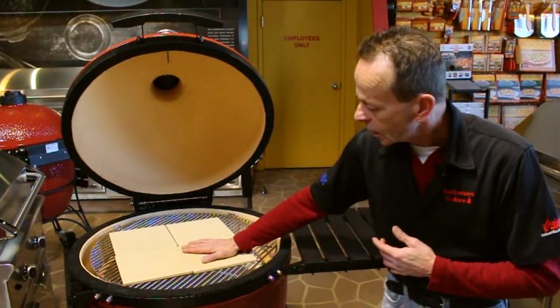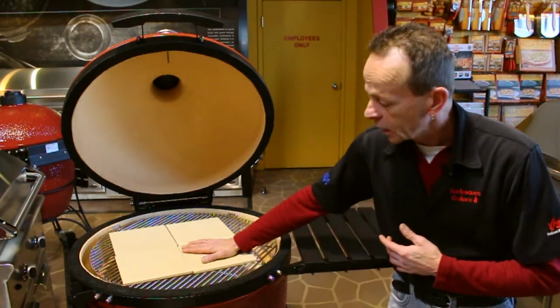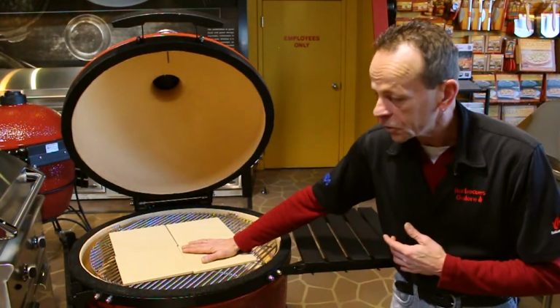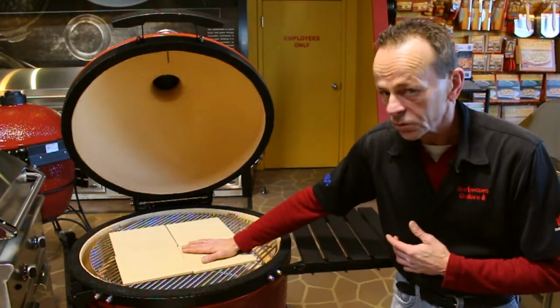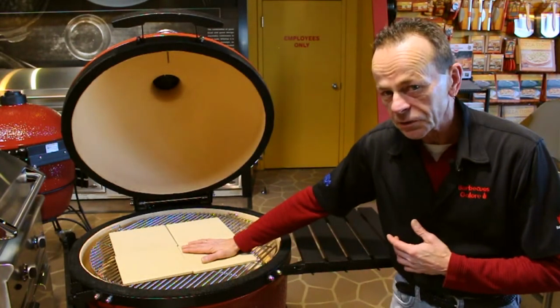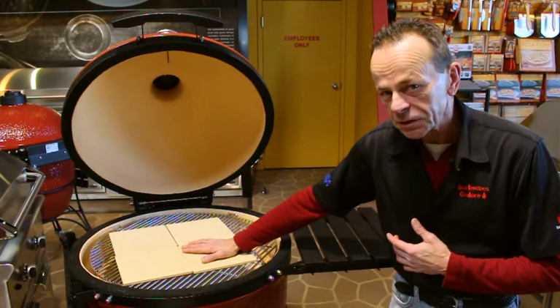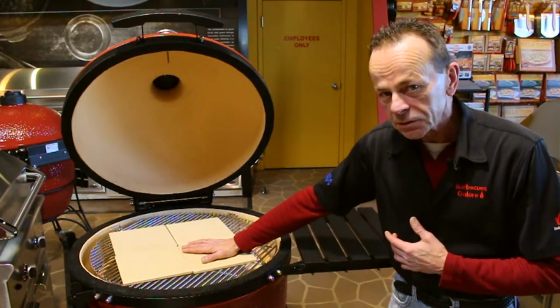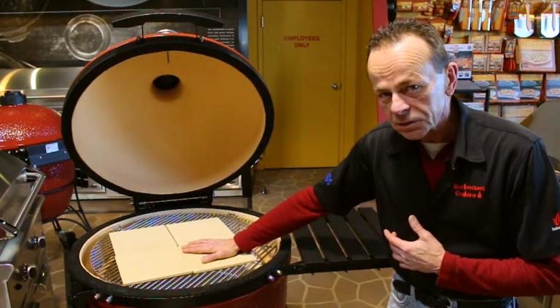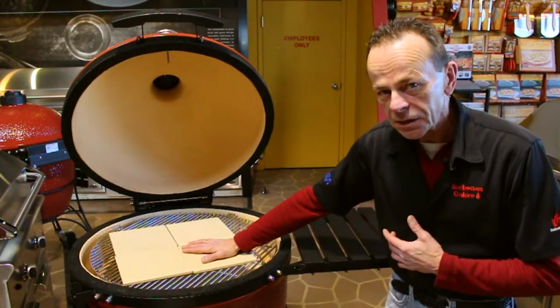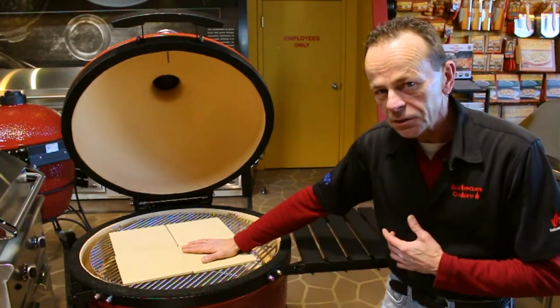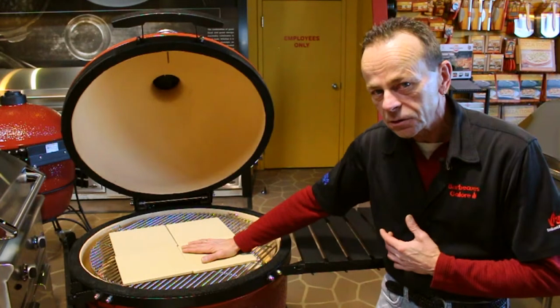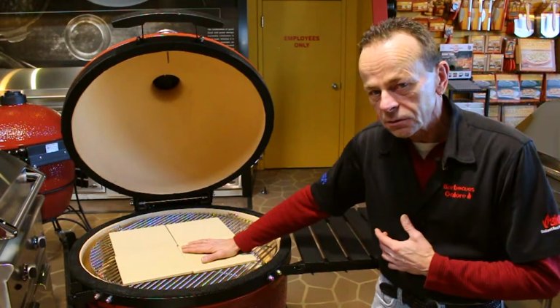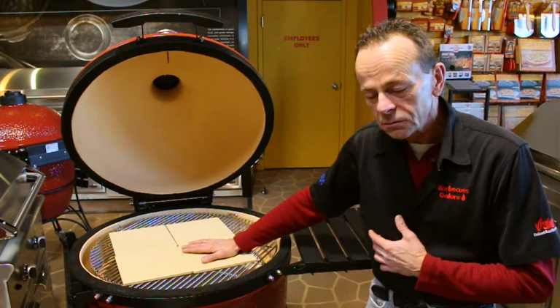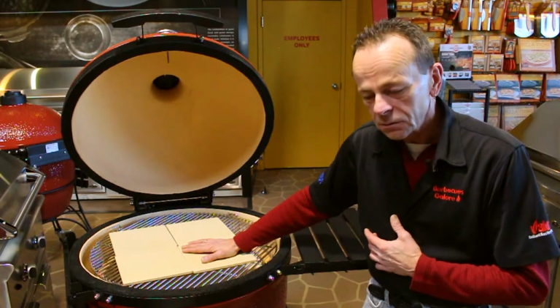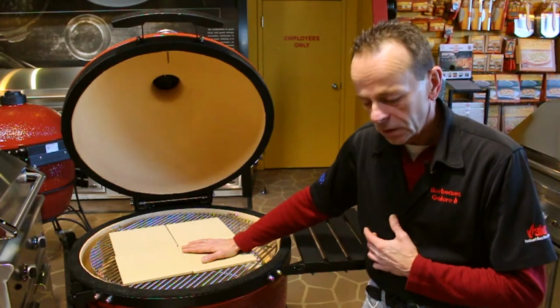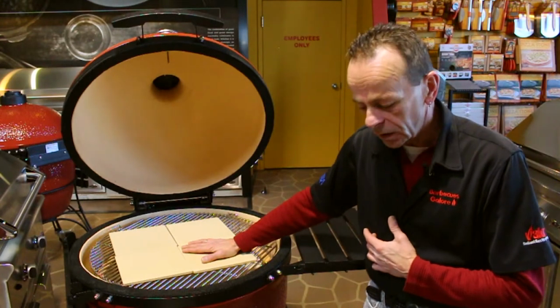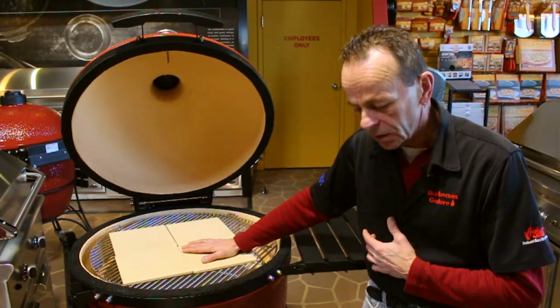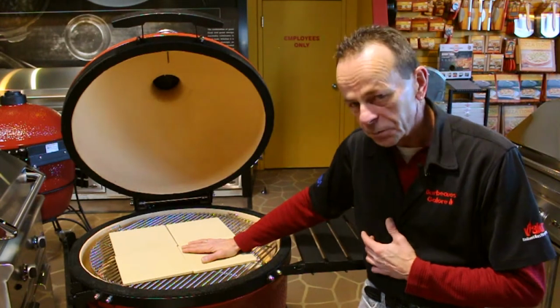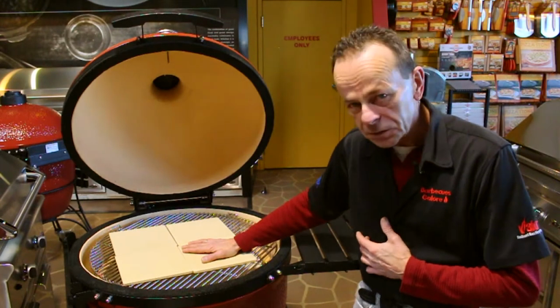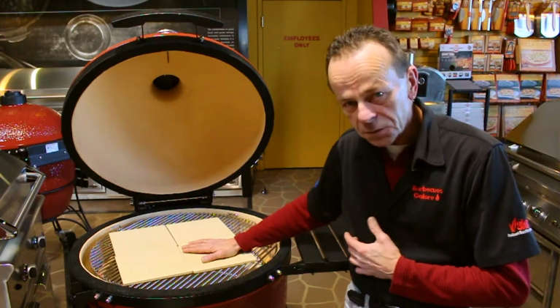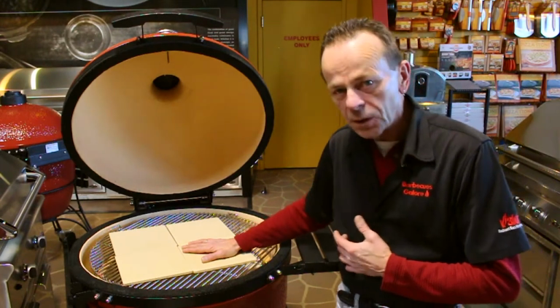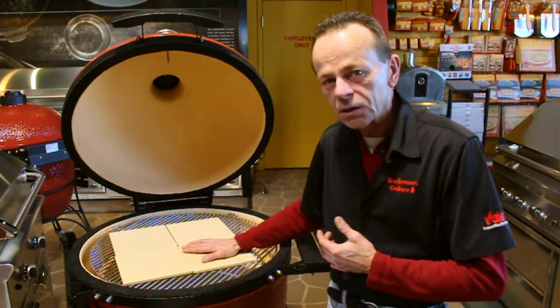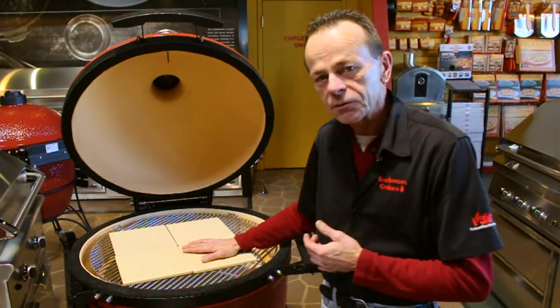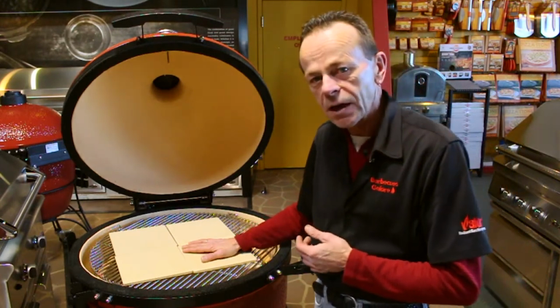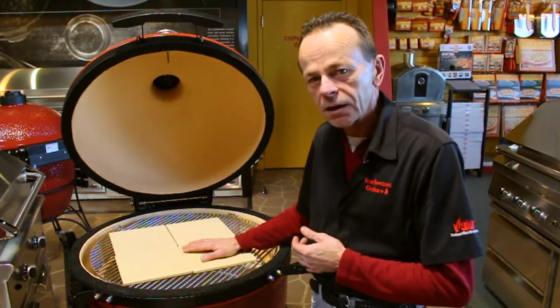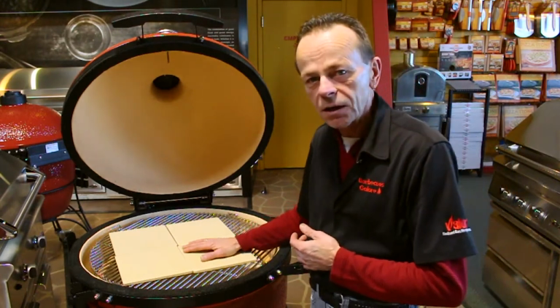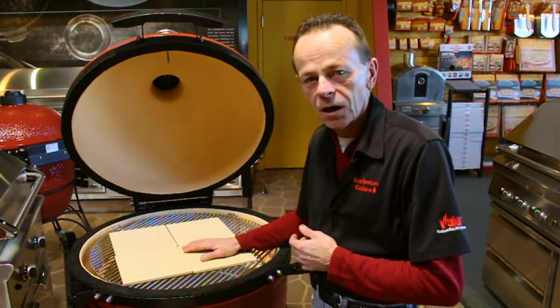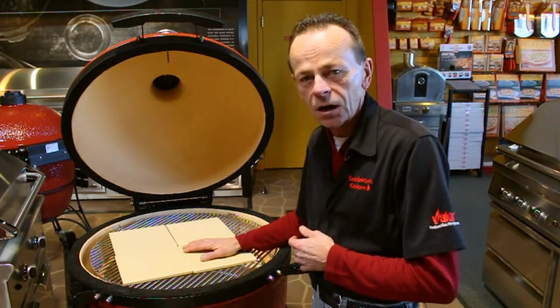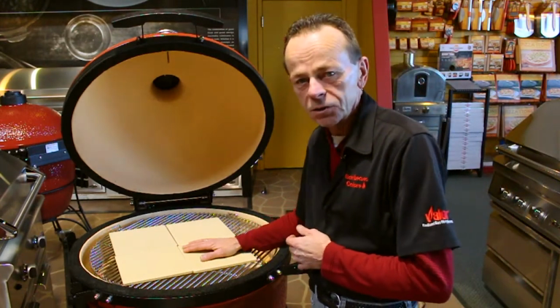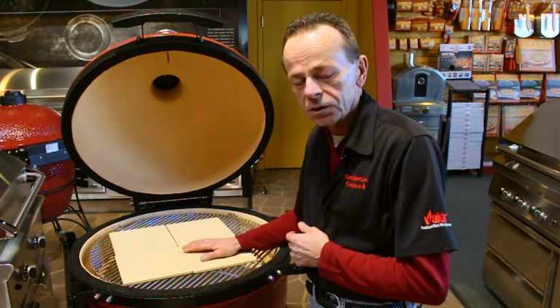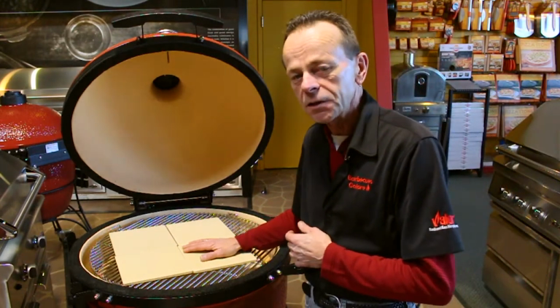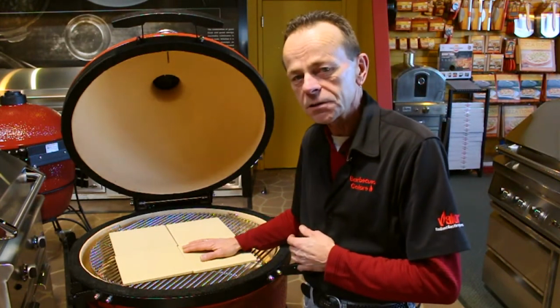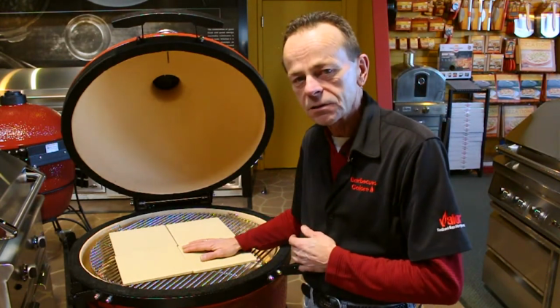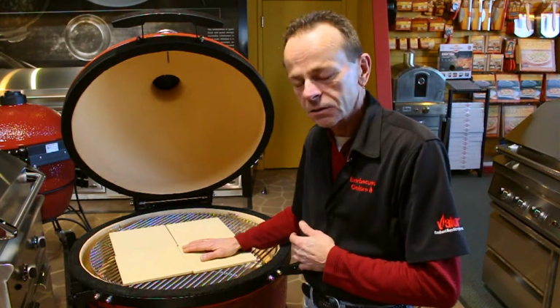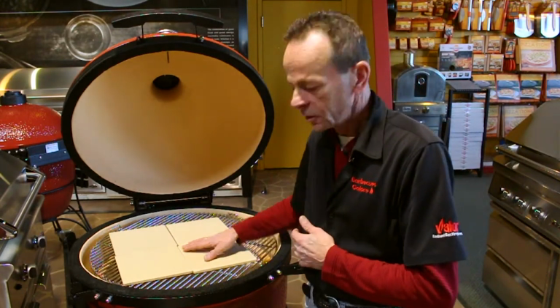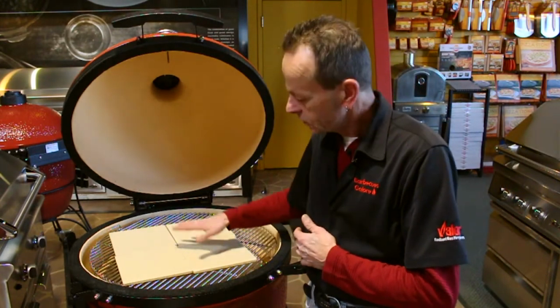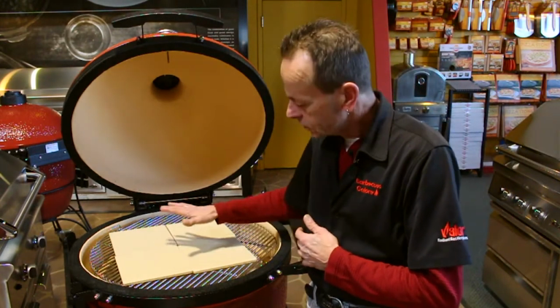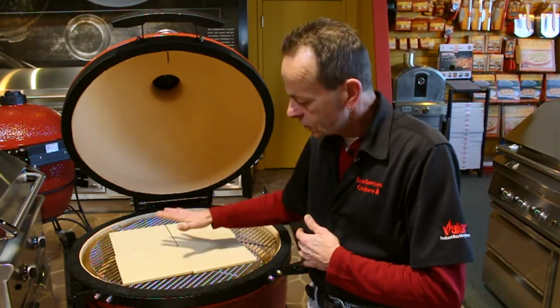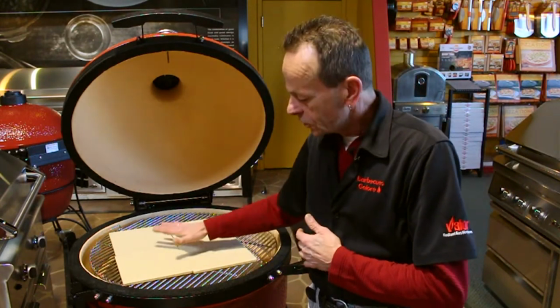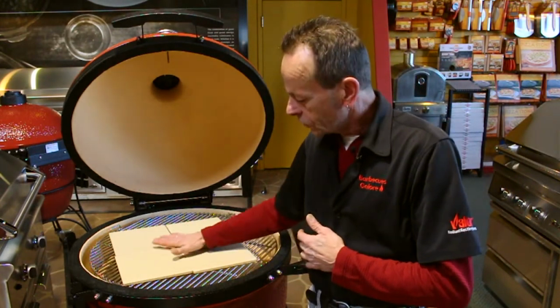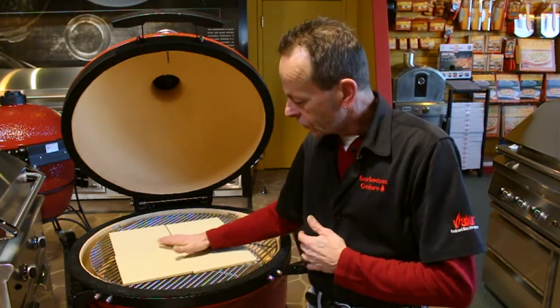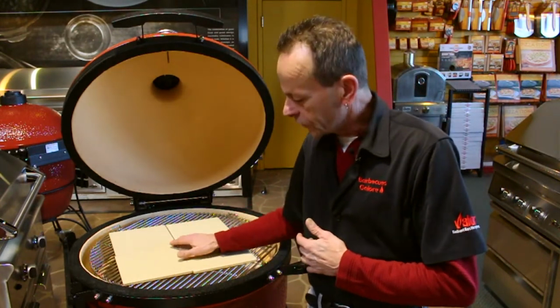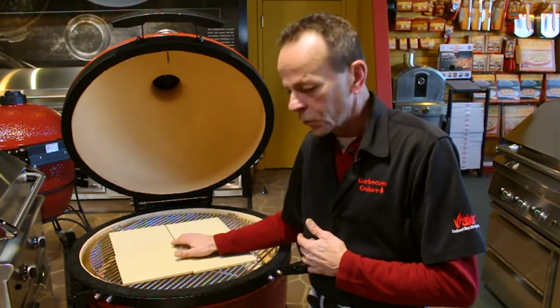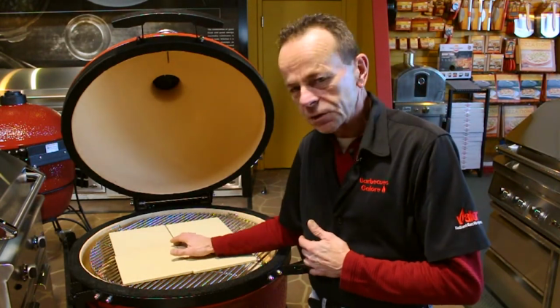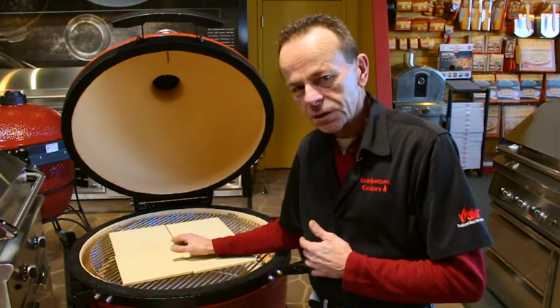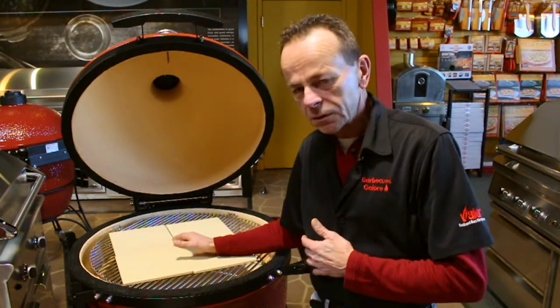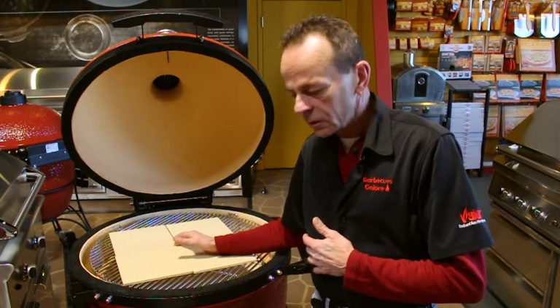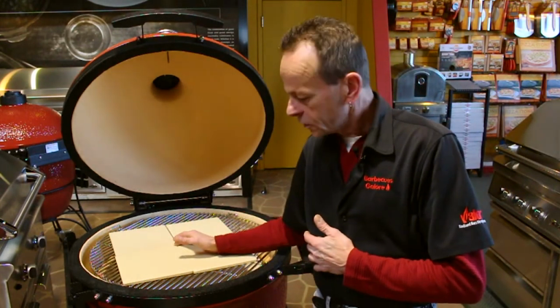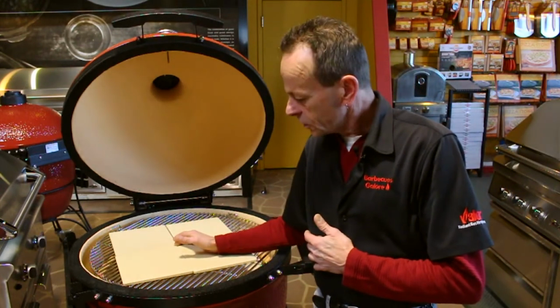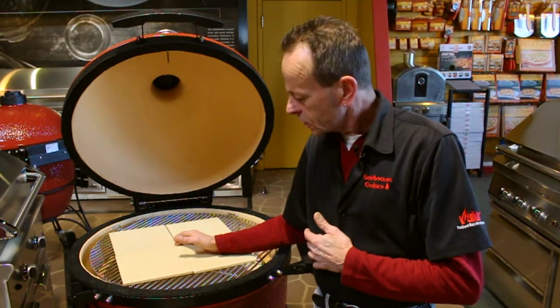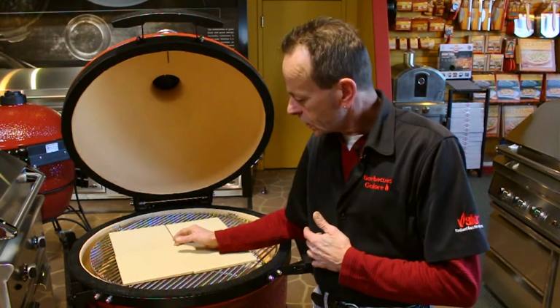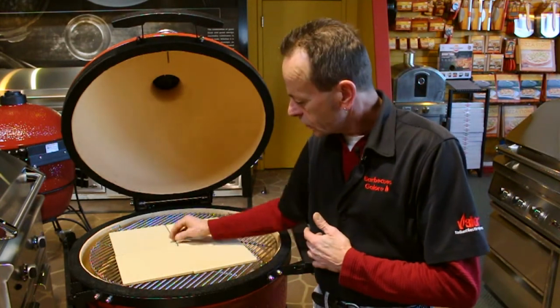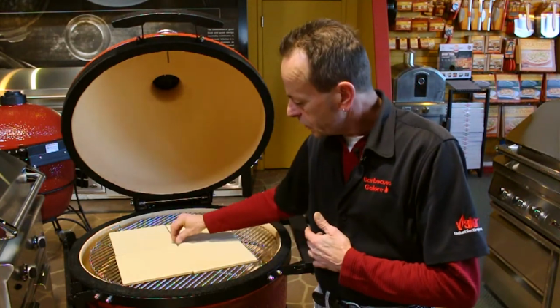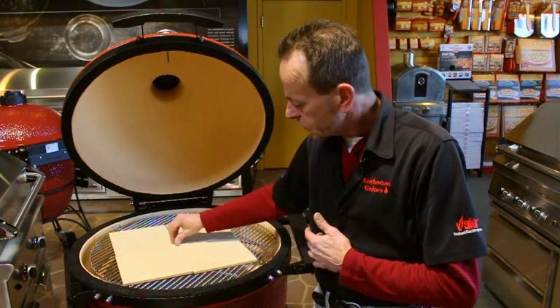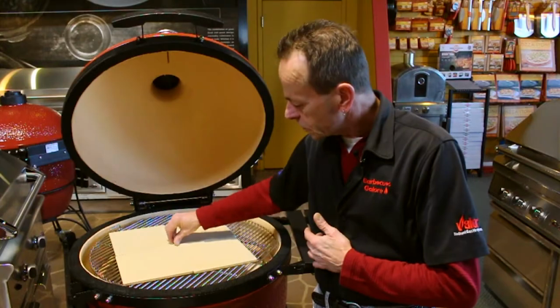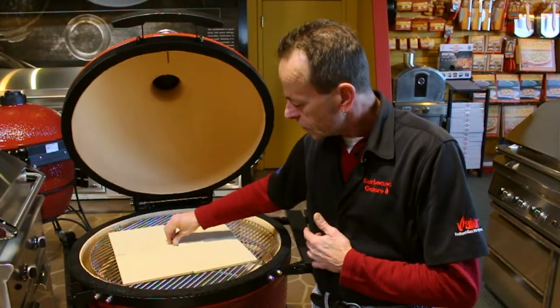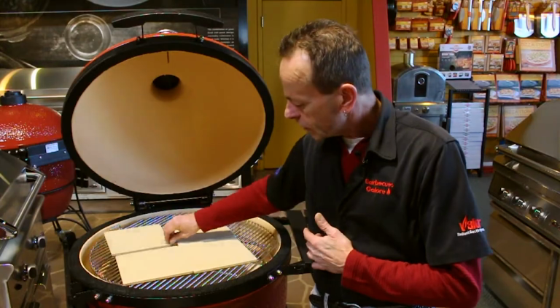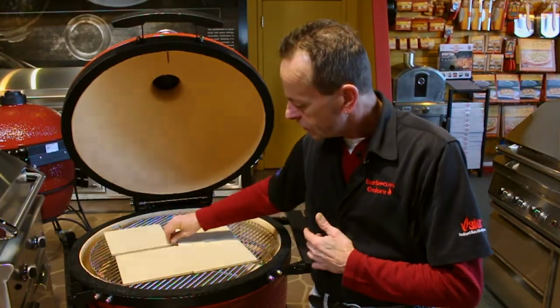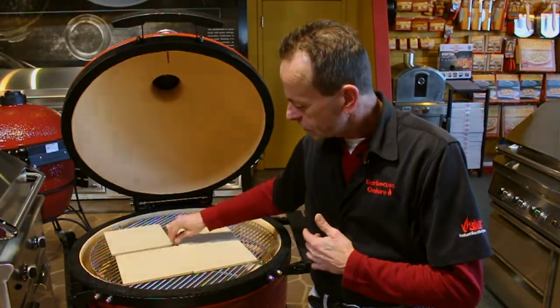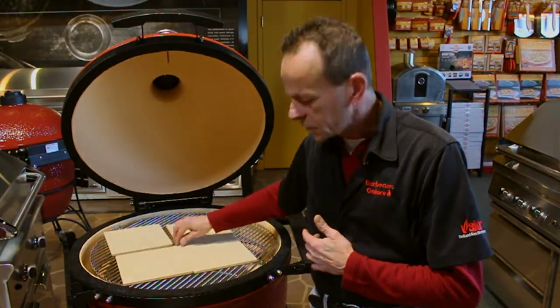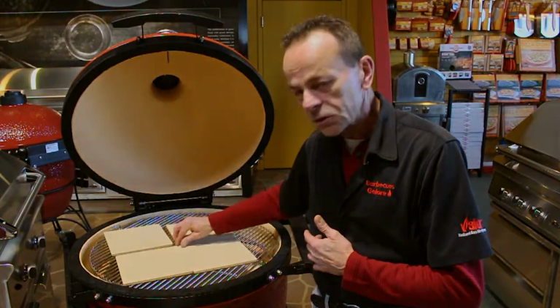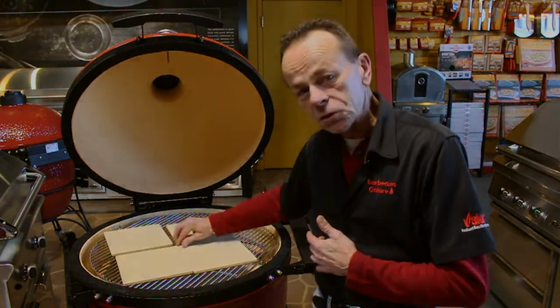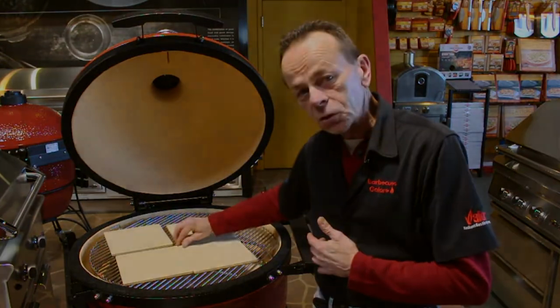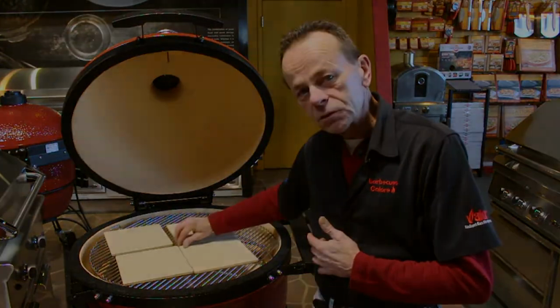So for the entertainer, the pizza party fanatic on your list, the four-set of Pizzacraft pizza stones is the perfect gift.